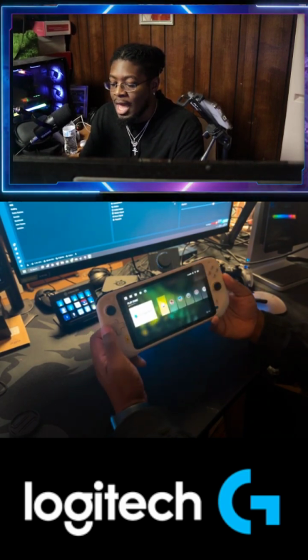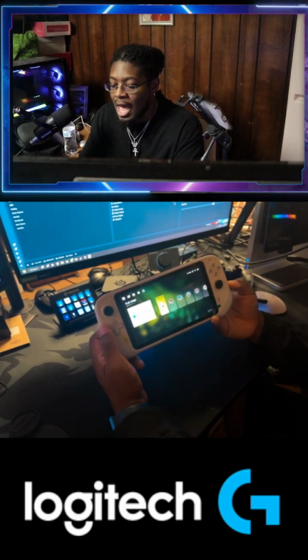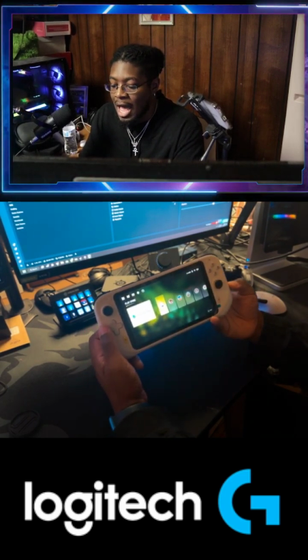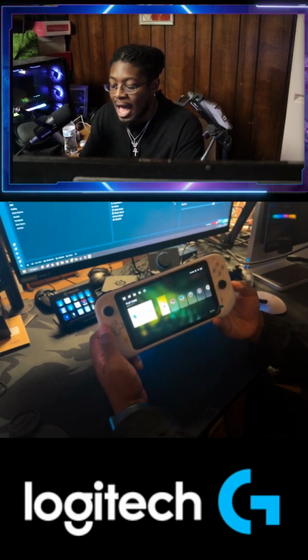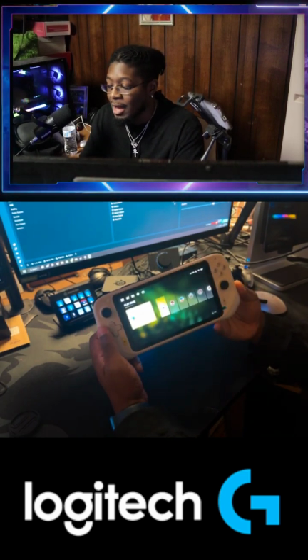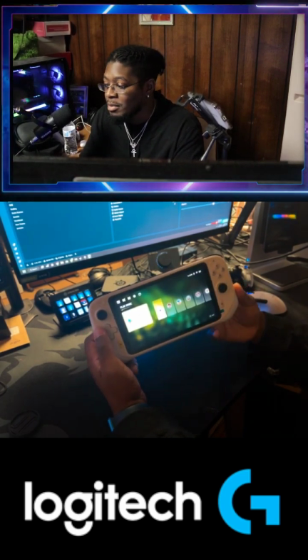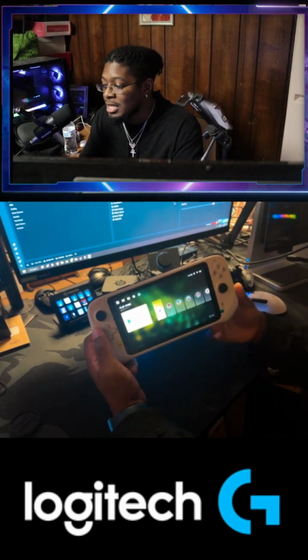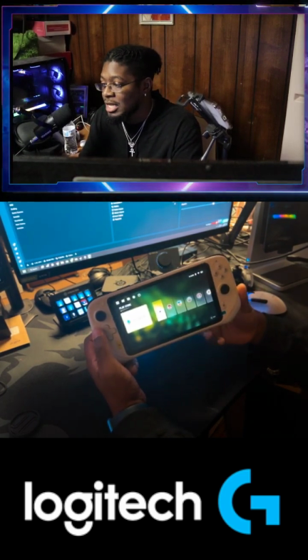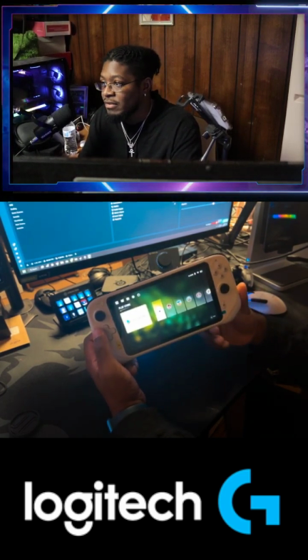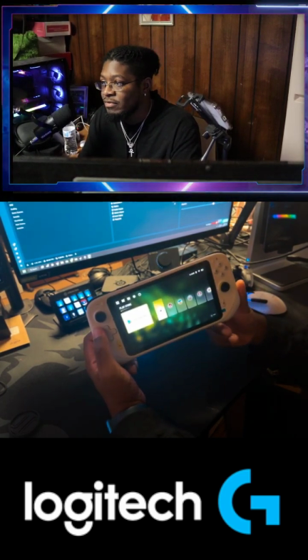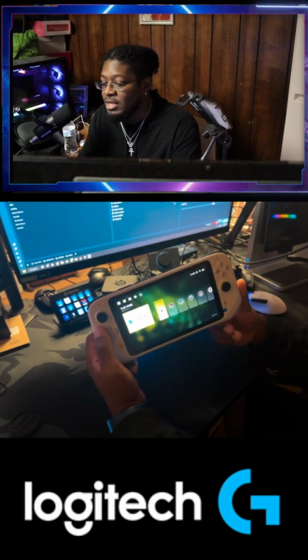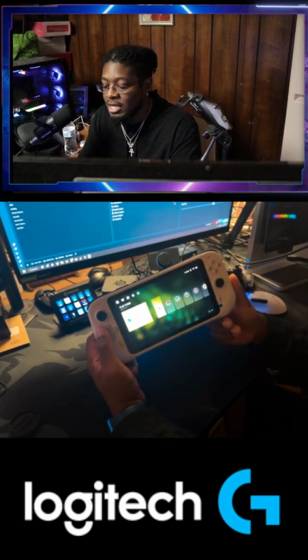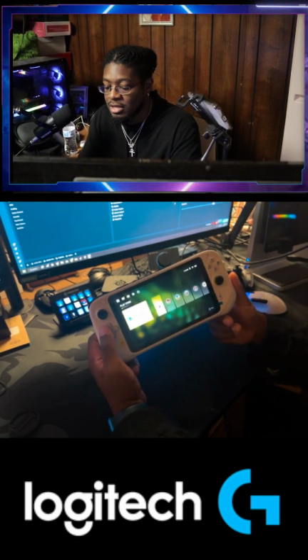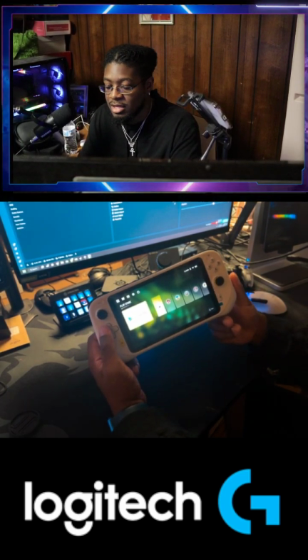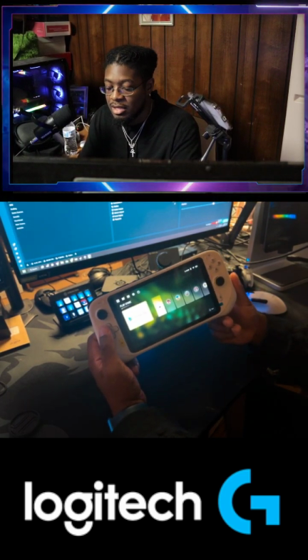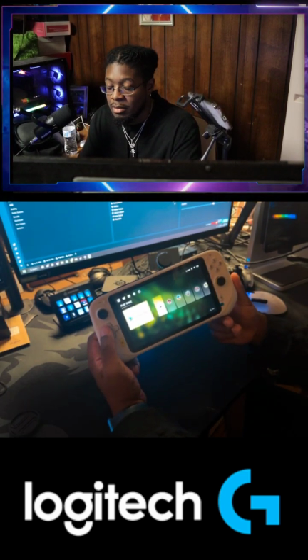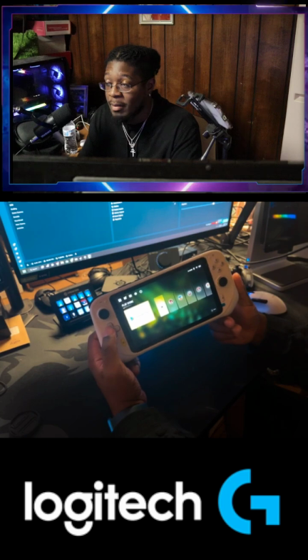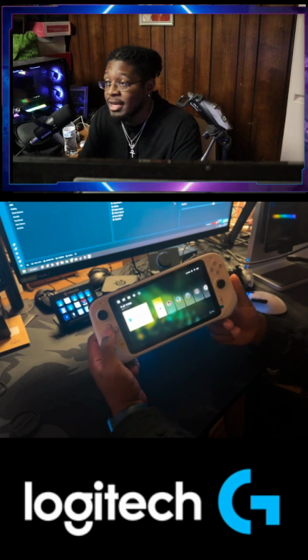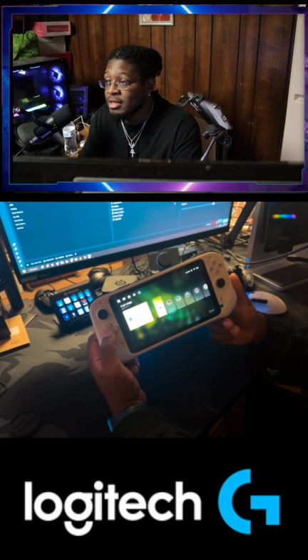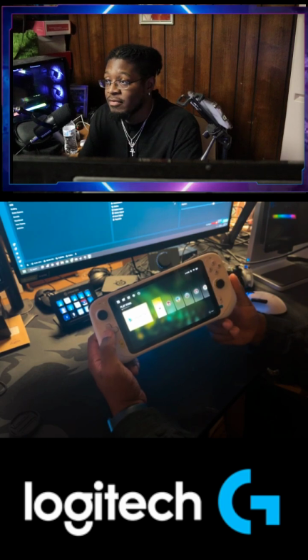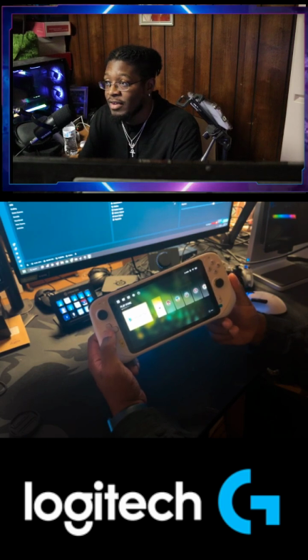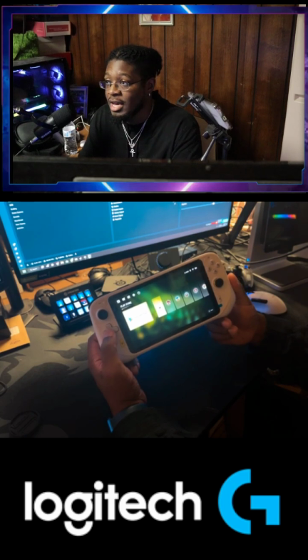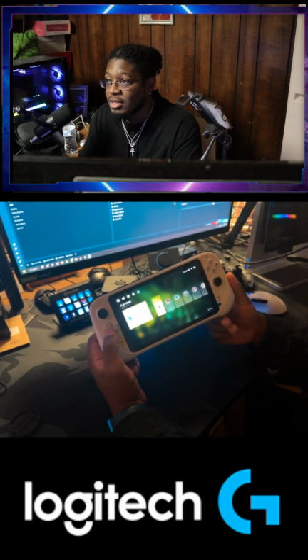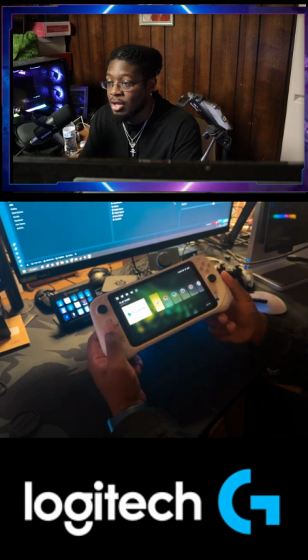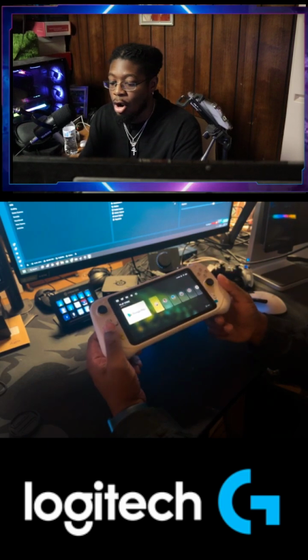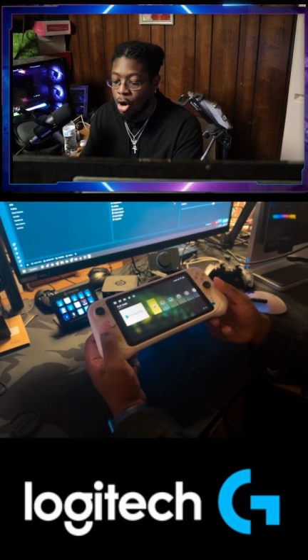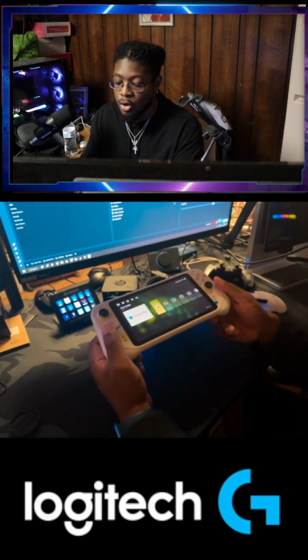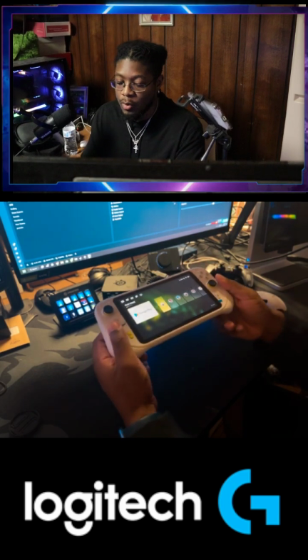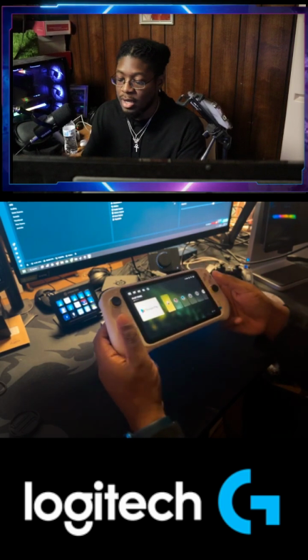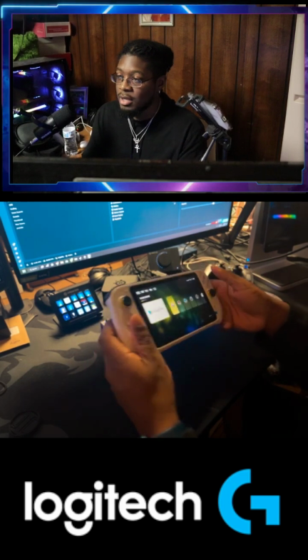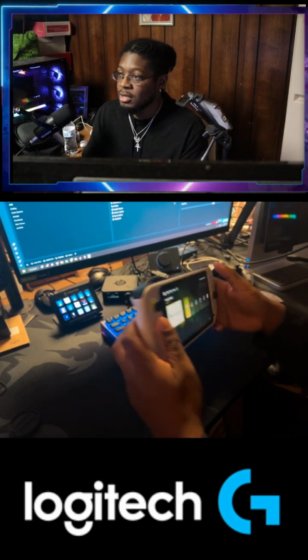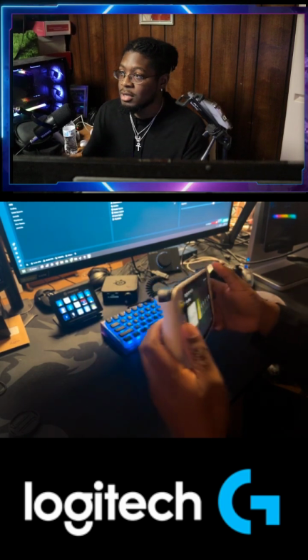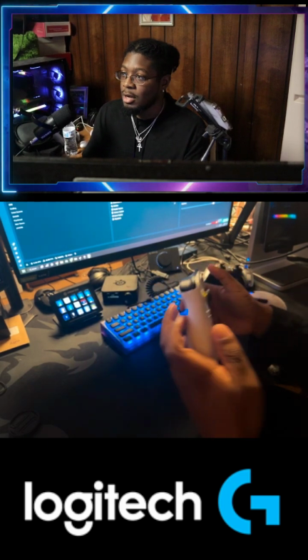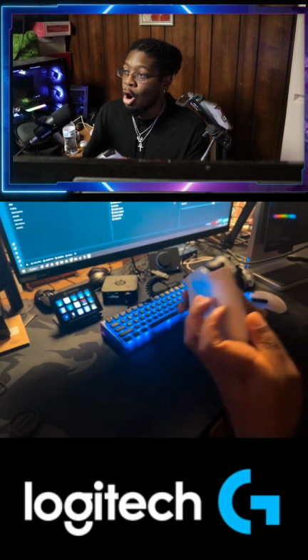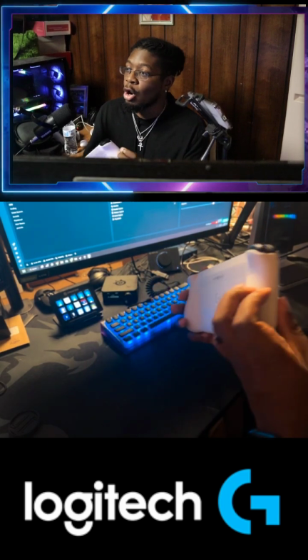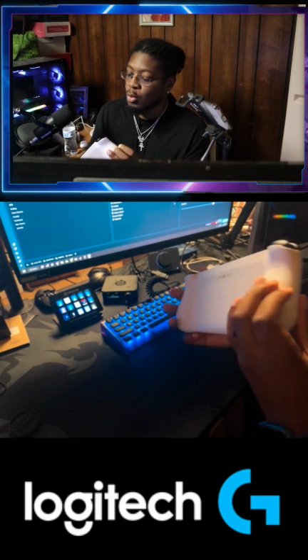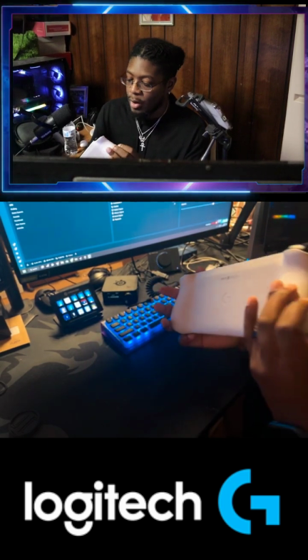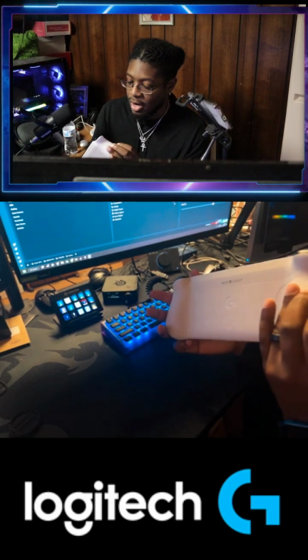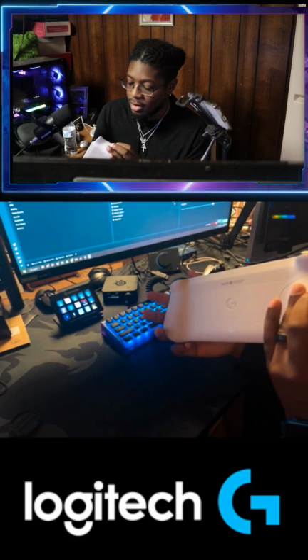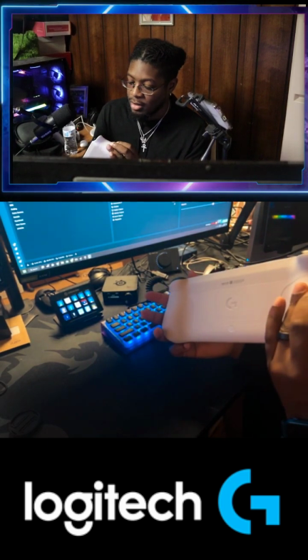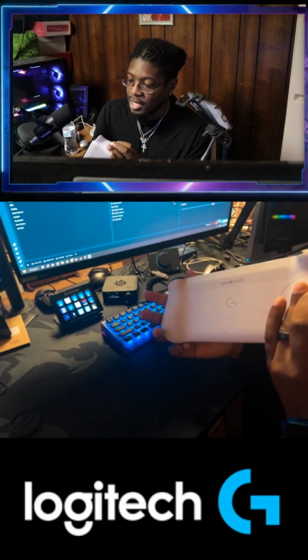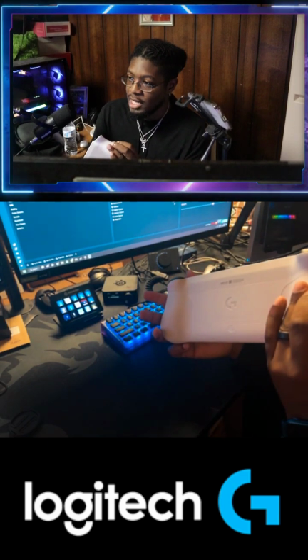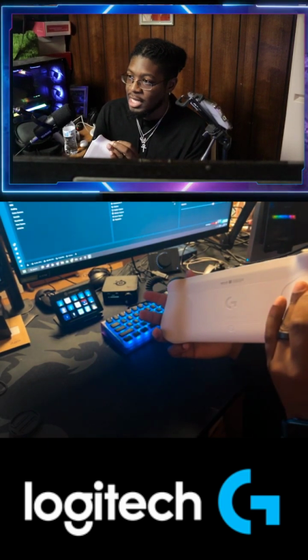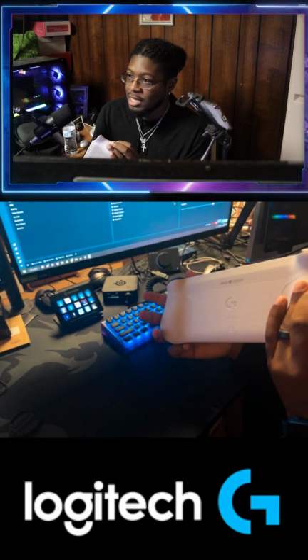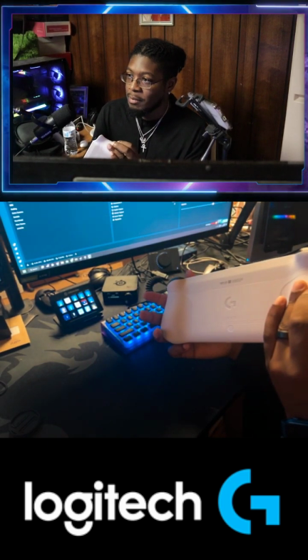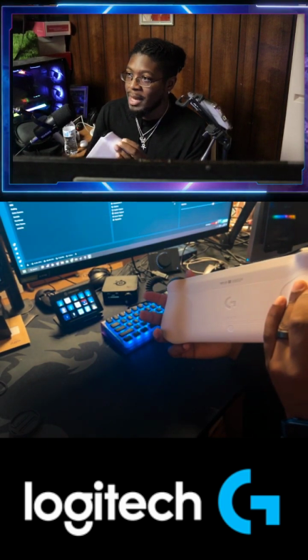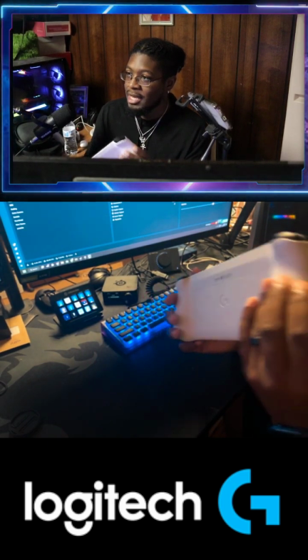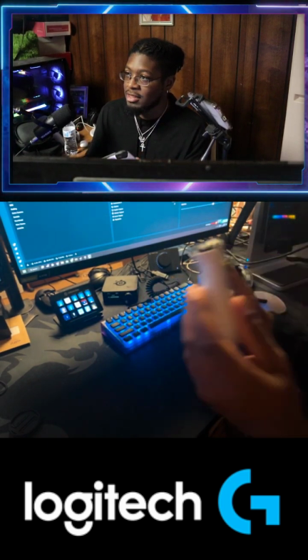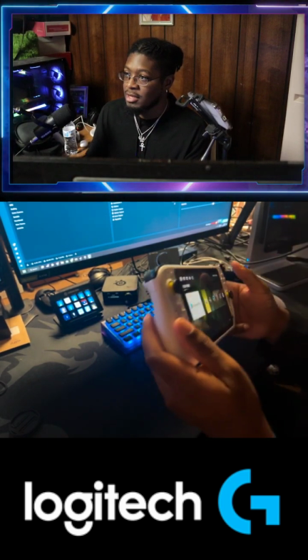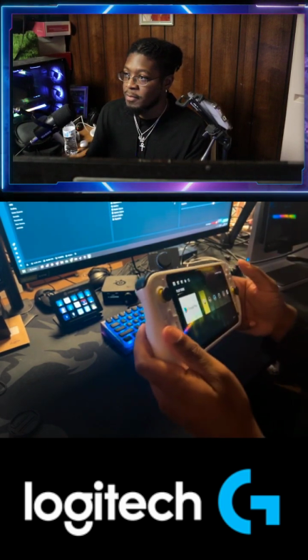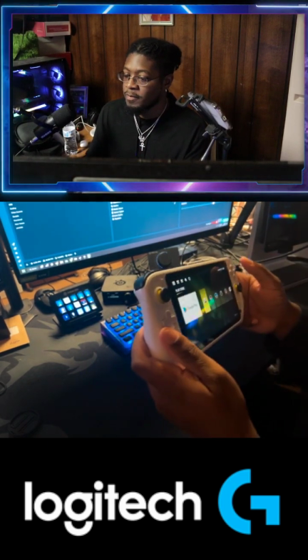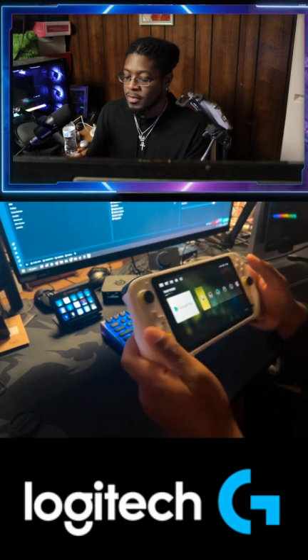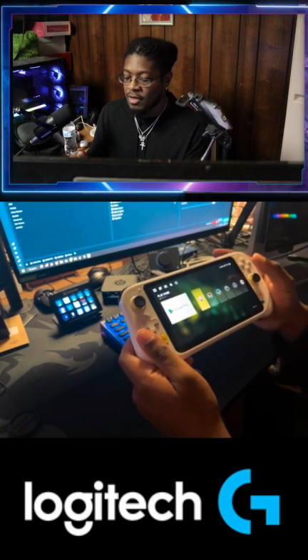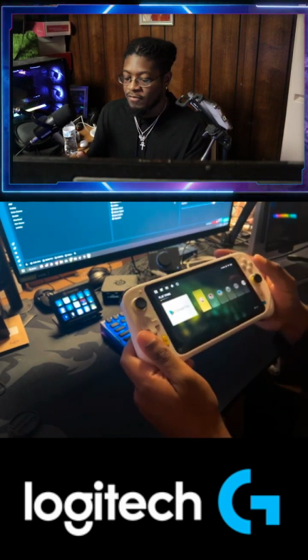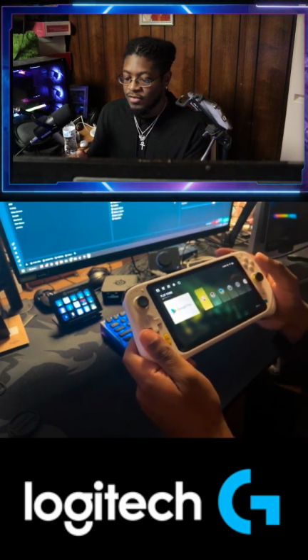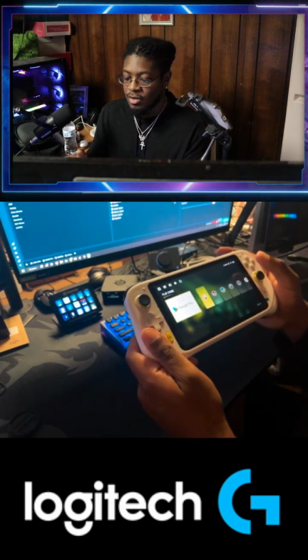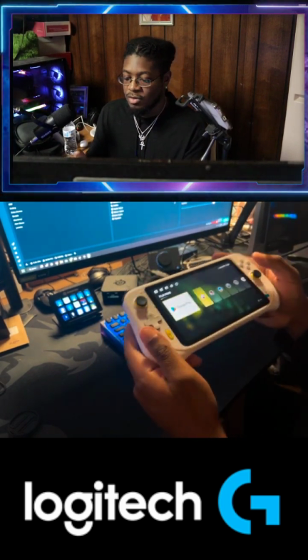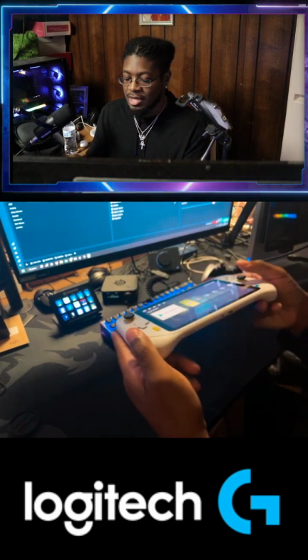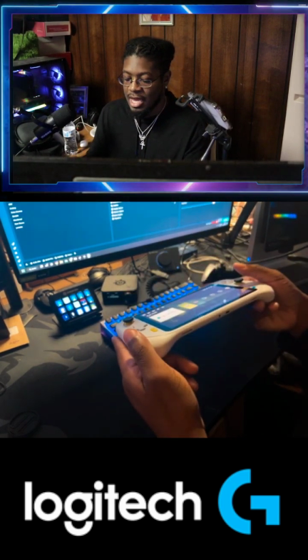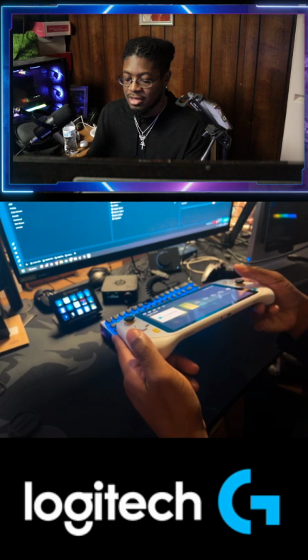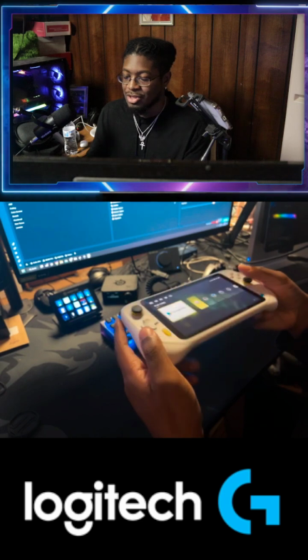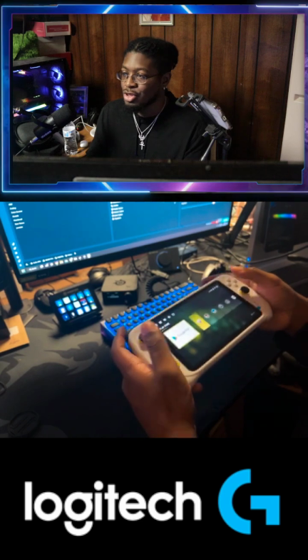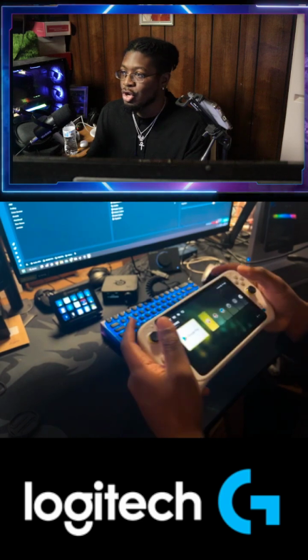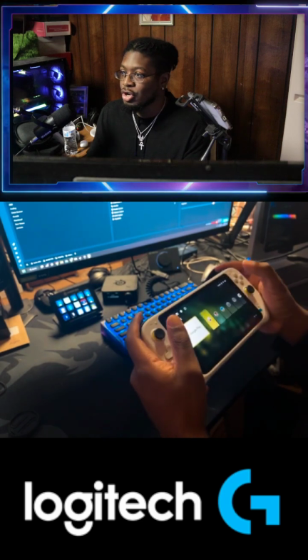I believe this is an amazing device. The hardware is amazing. Feels nice and sturdy.